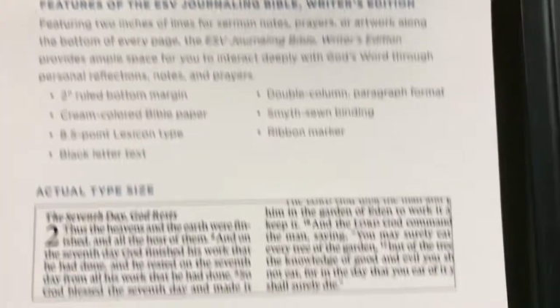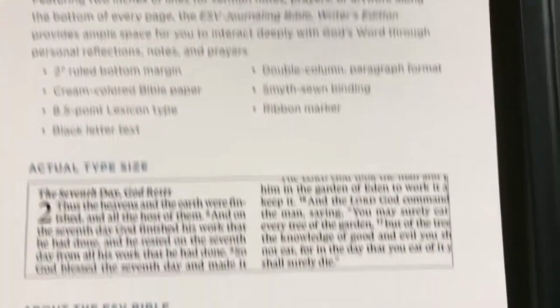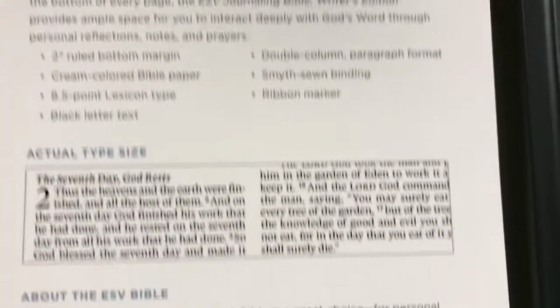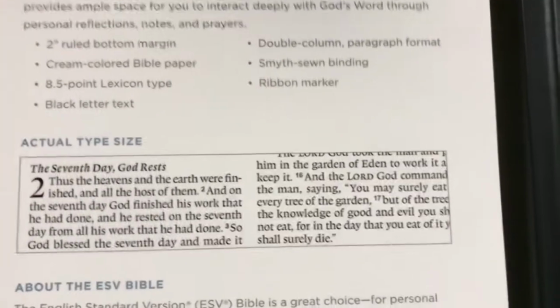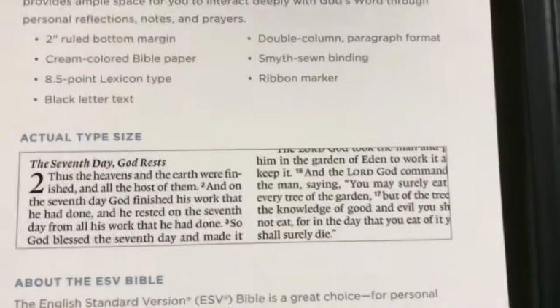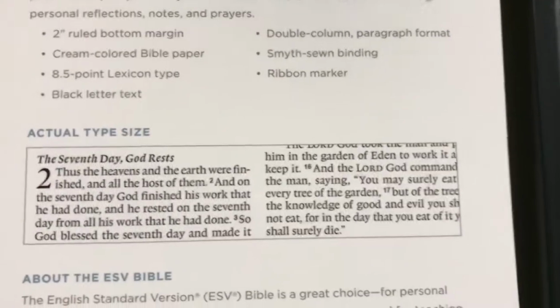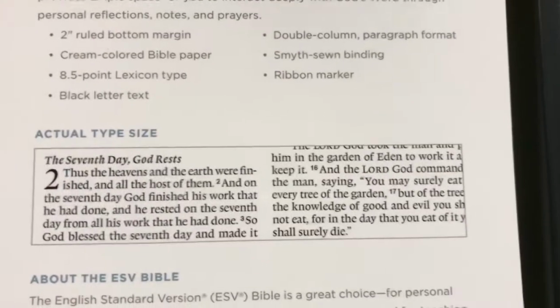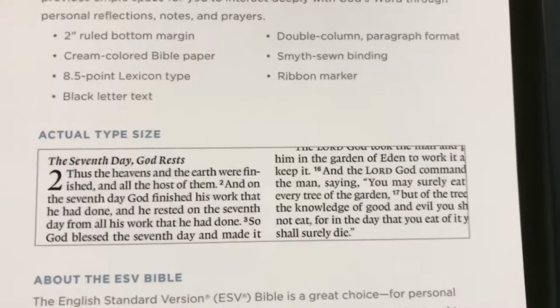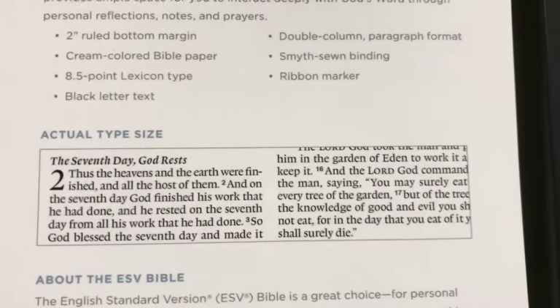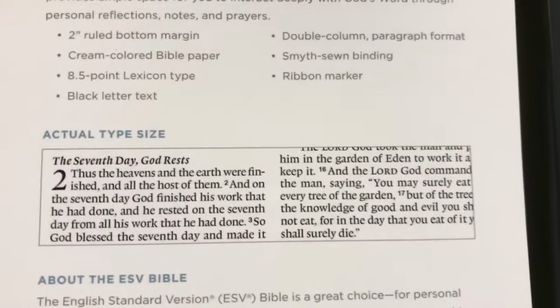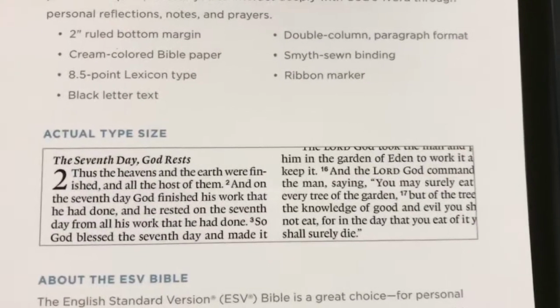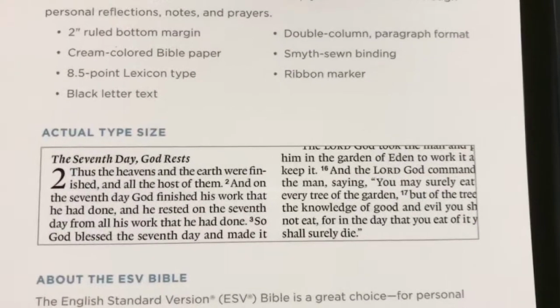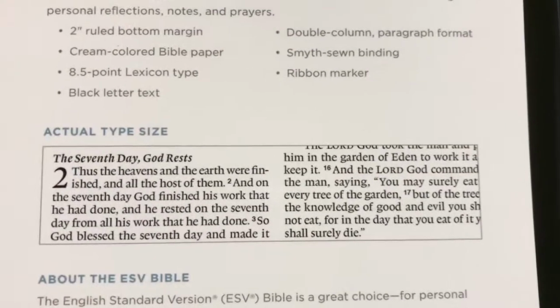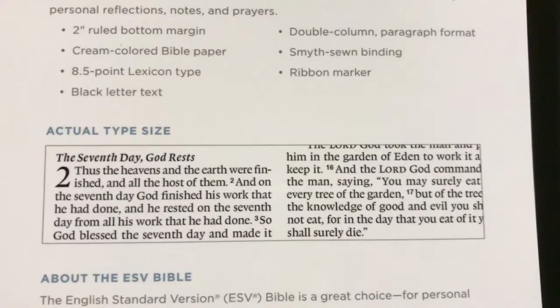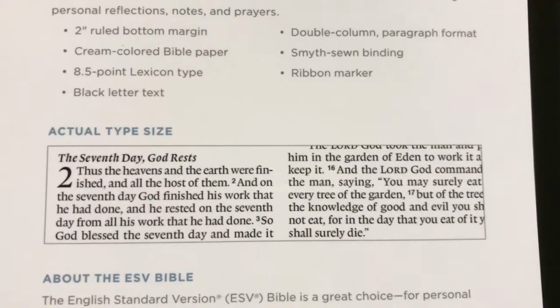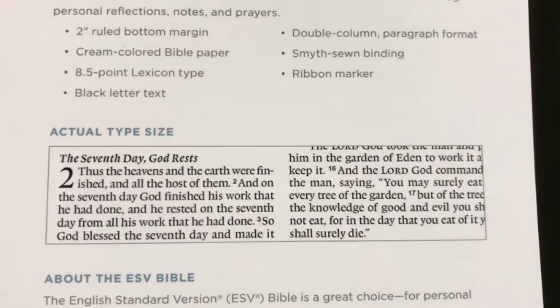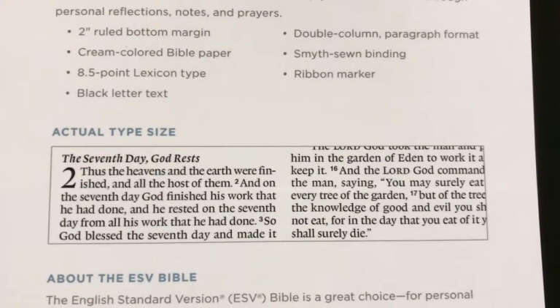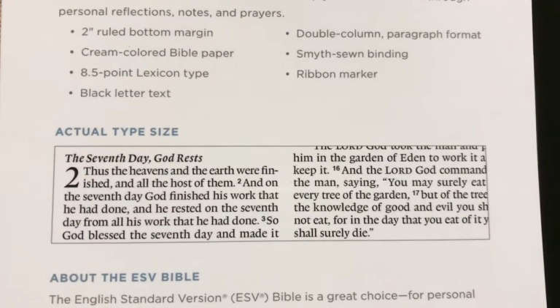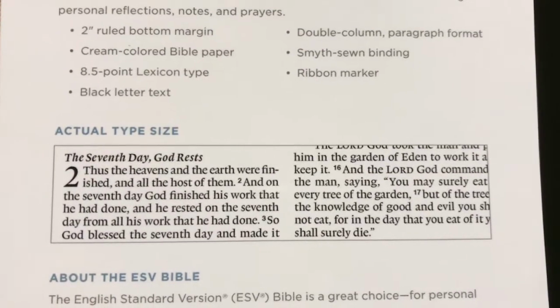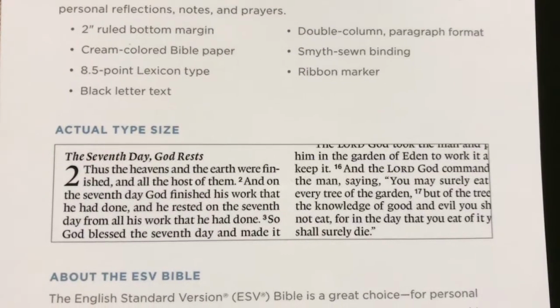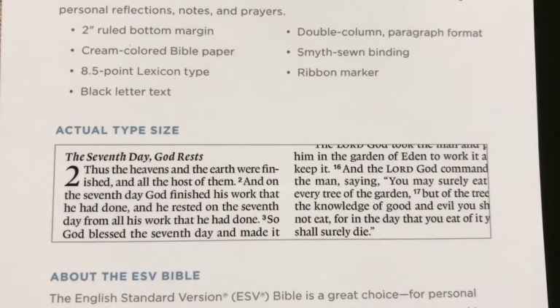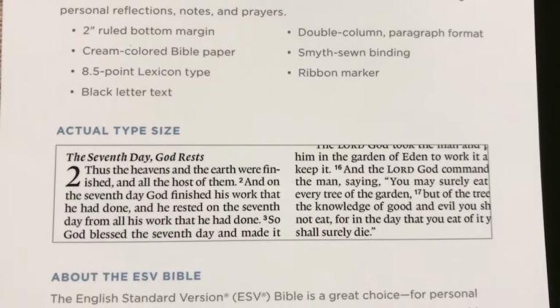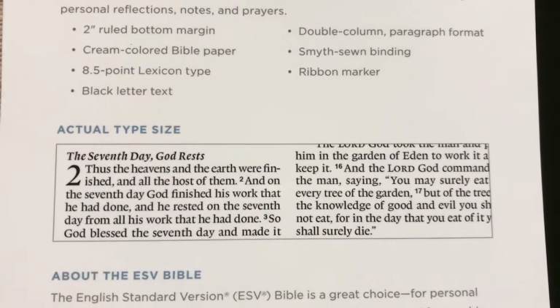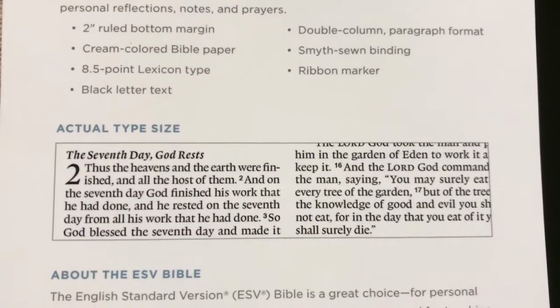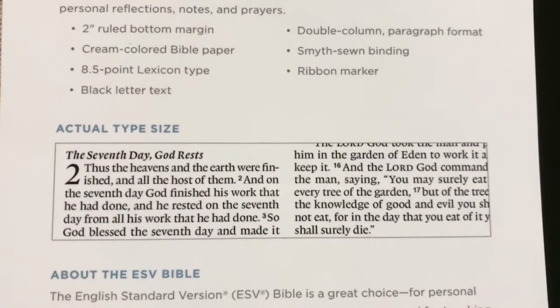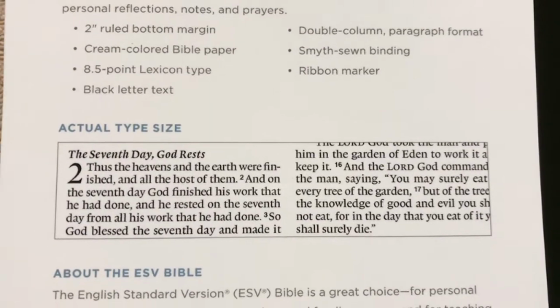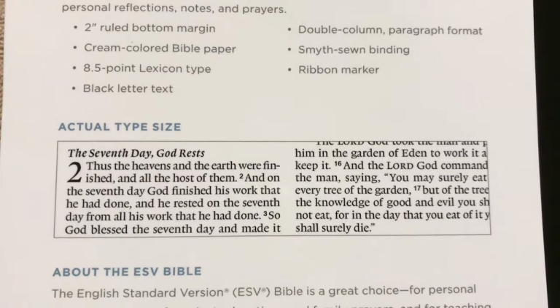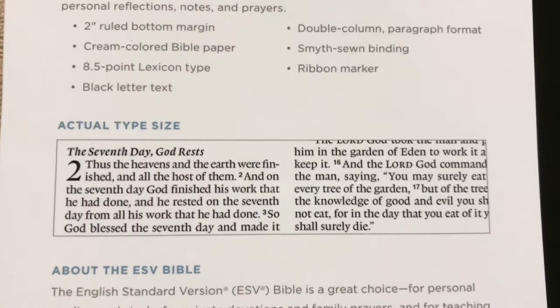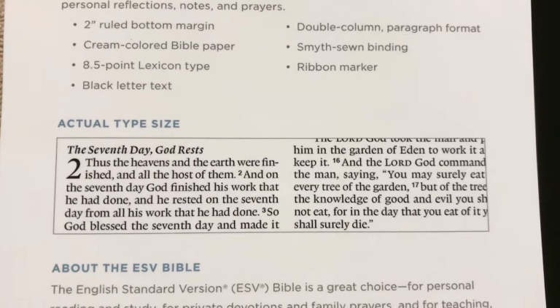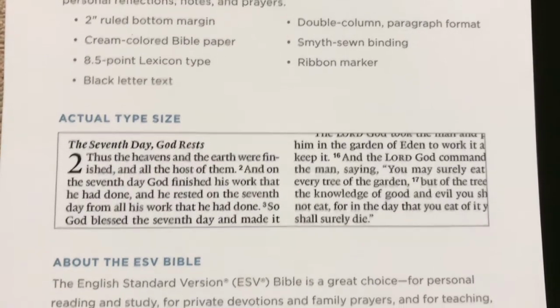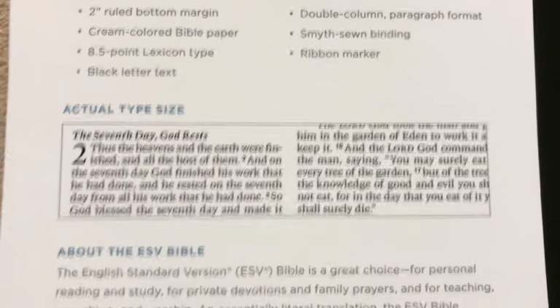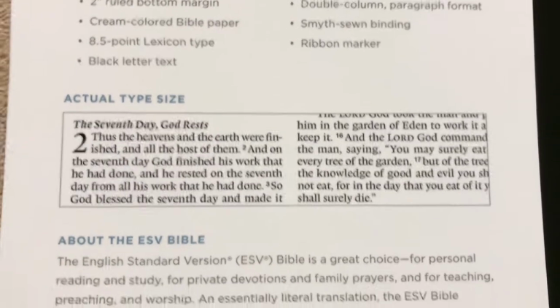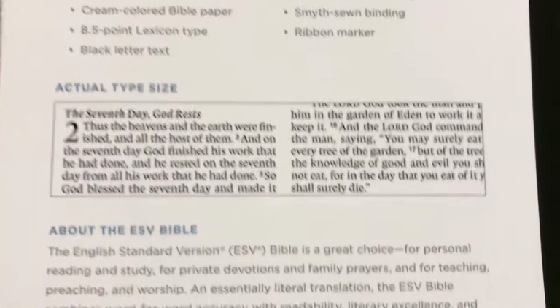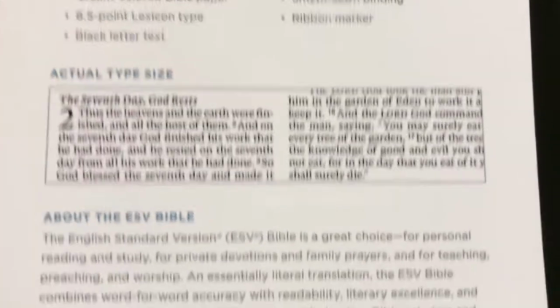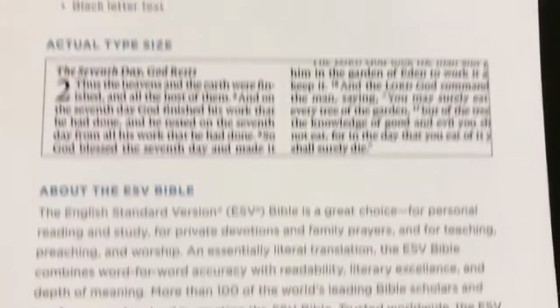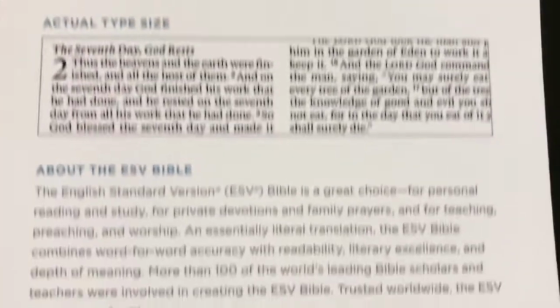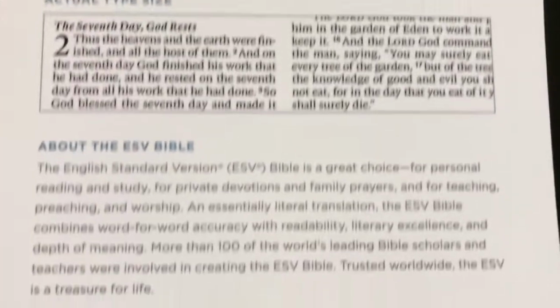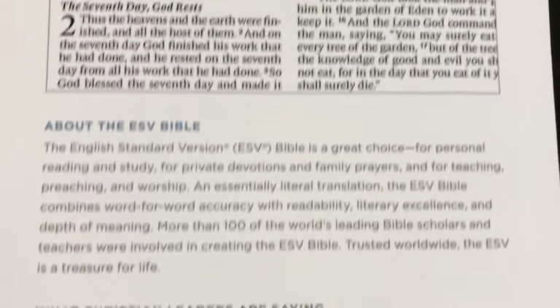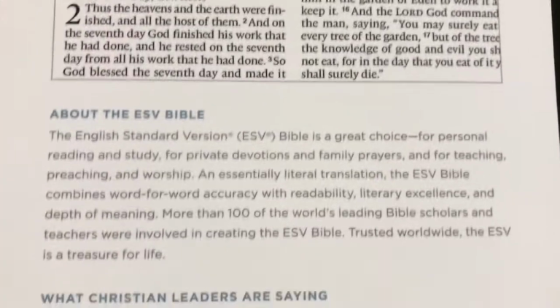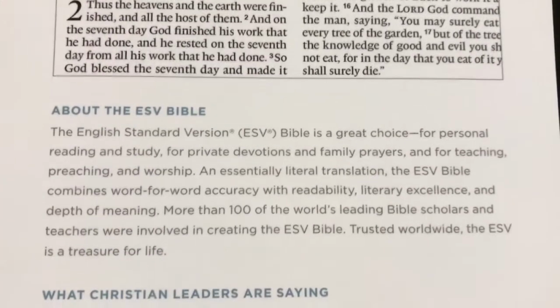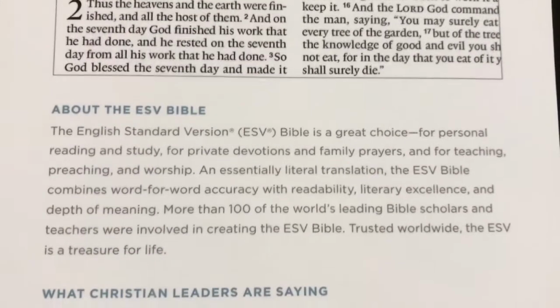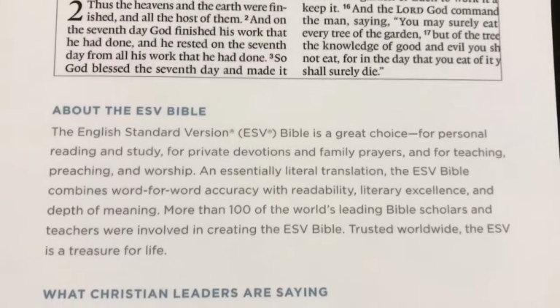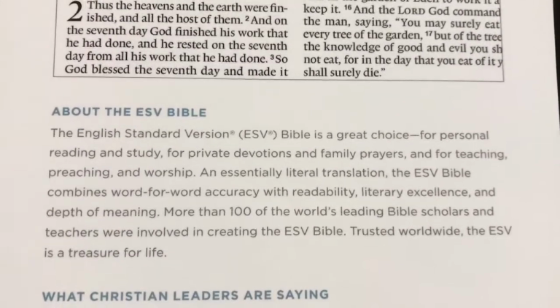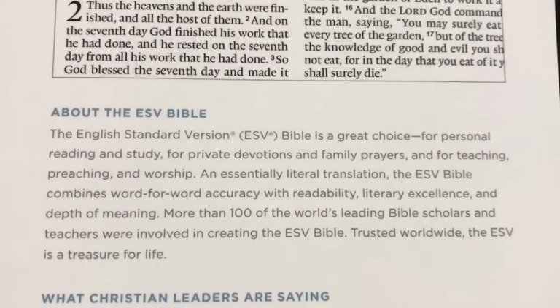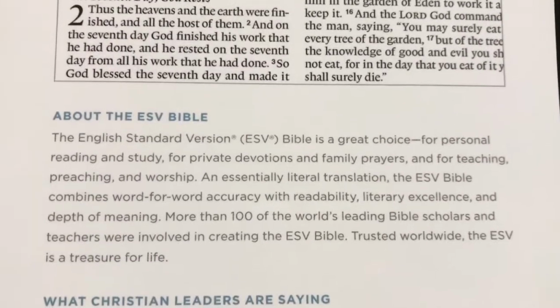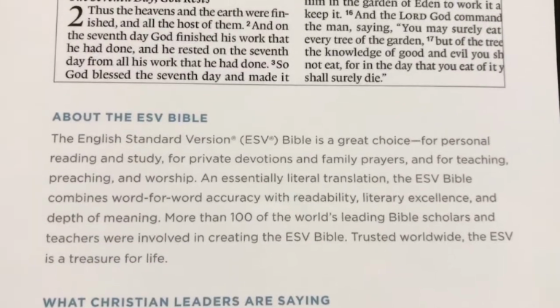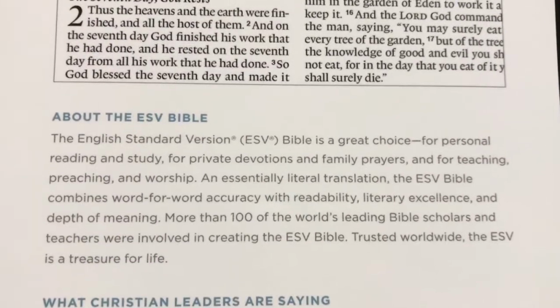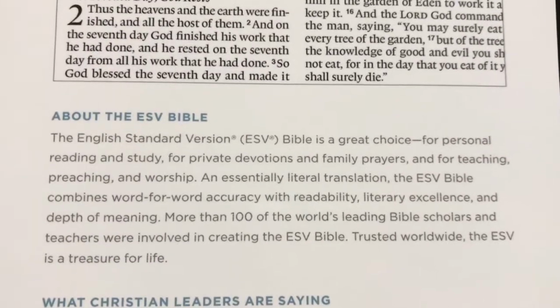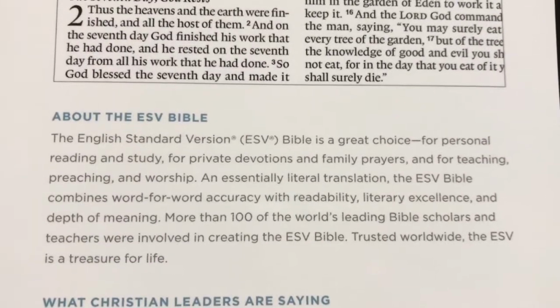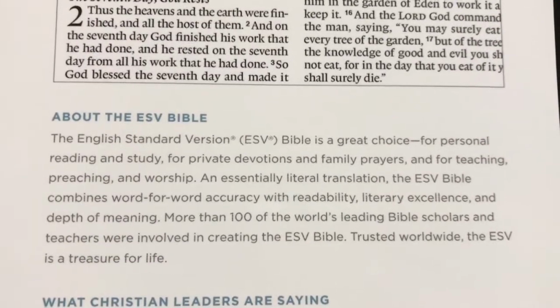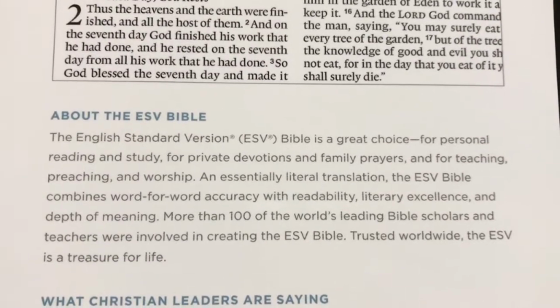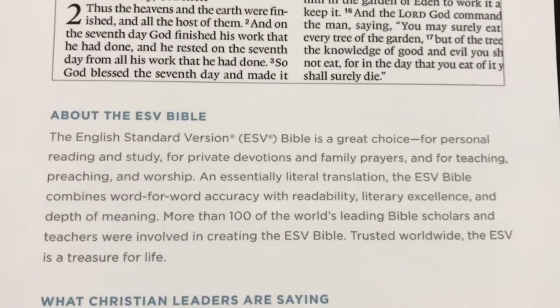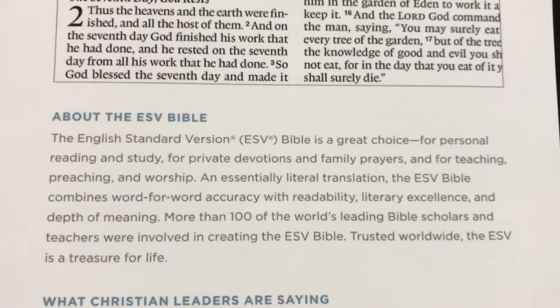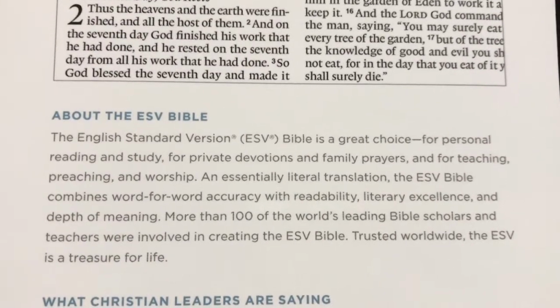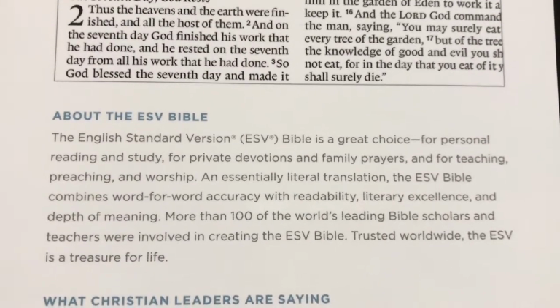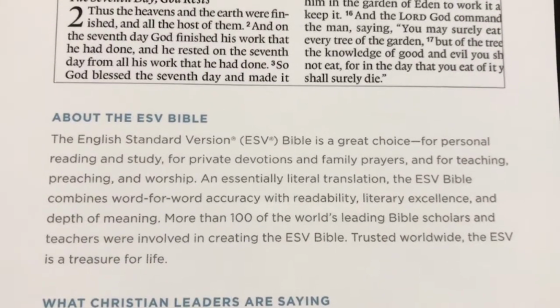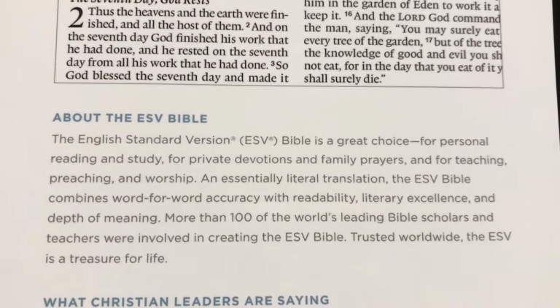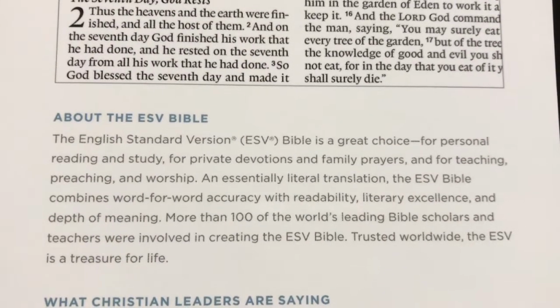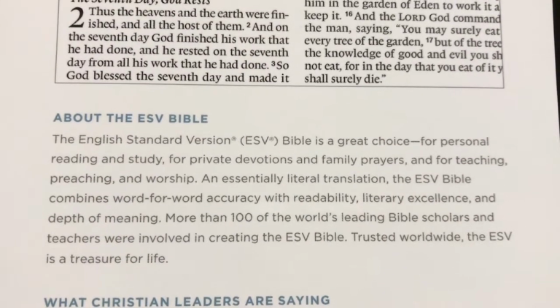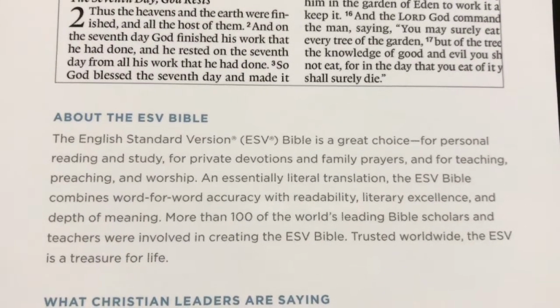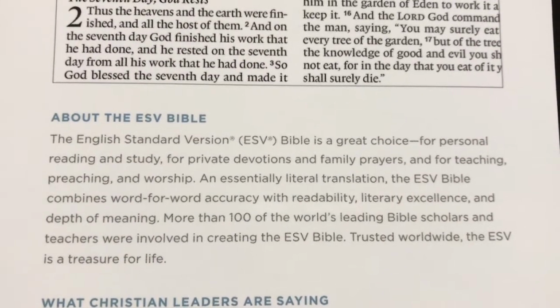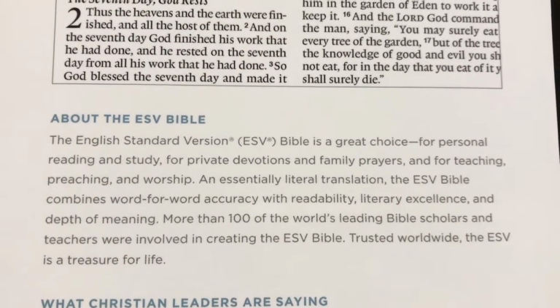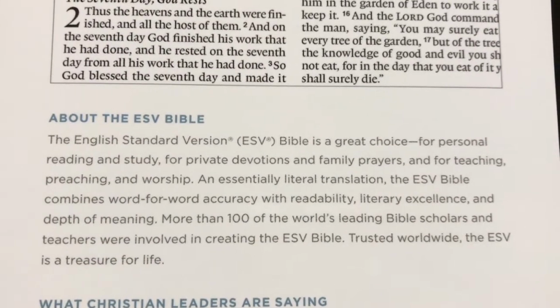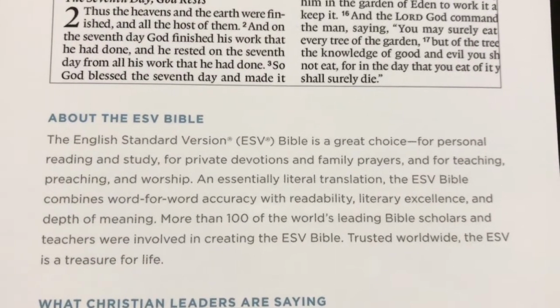There's an example of the font size and layout, and here's a little bit of information about the ESV.